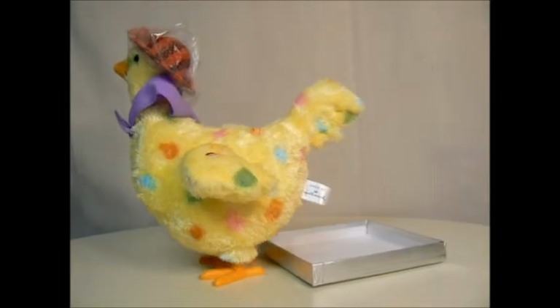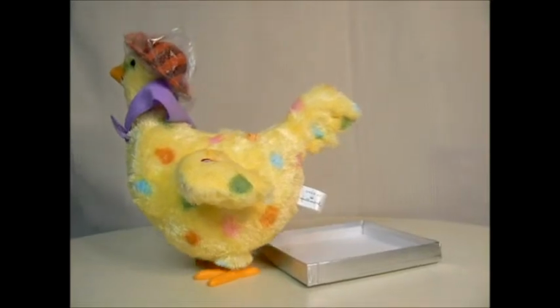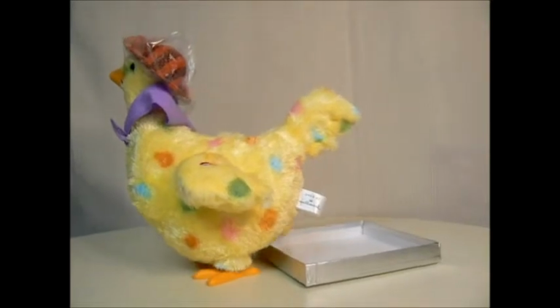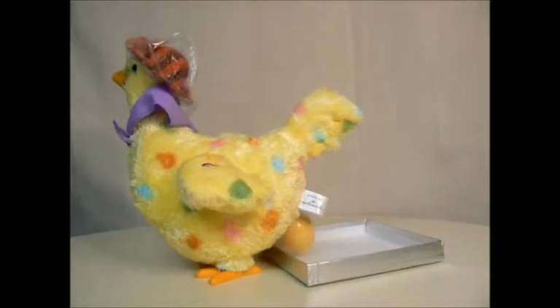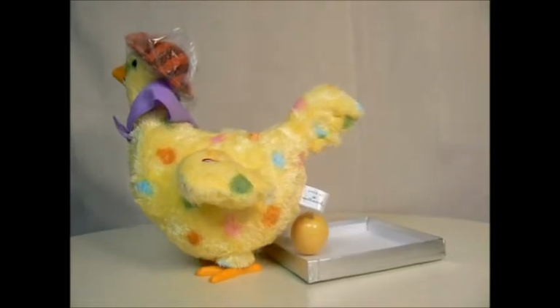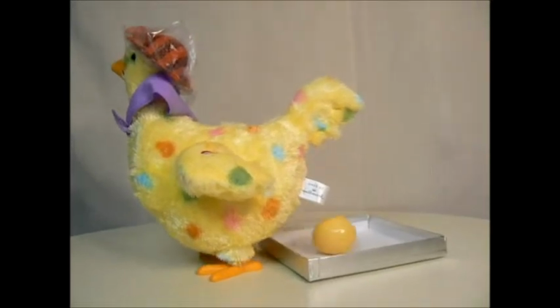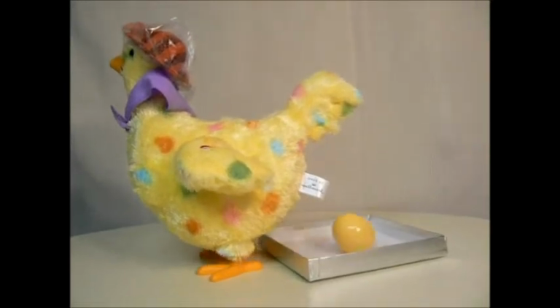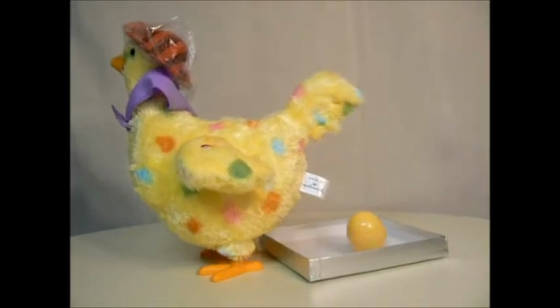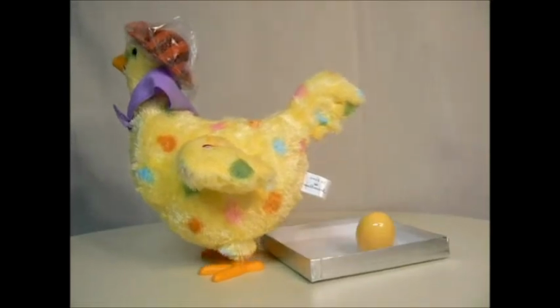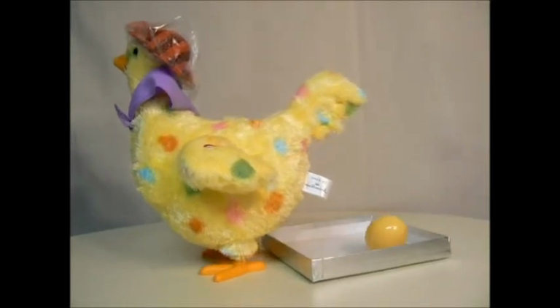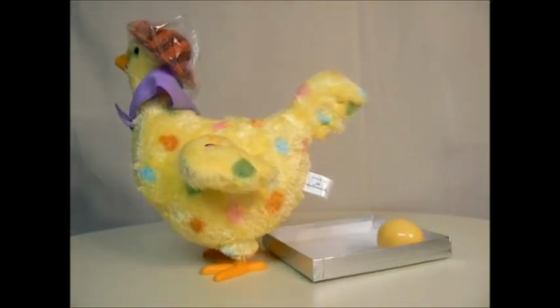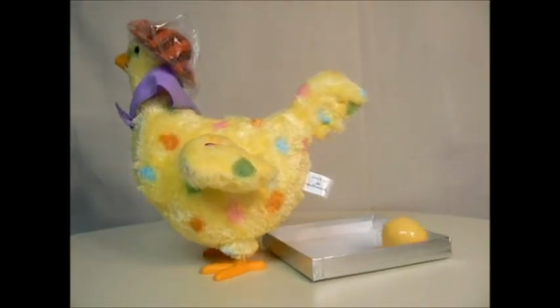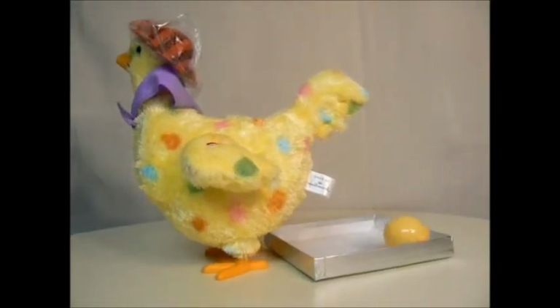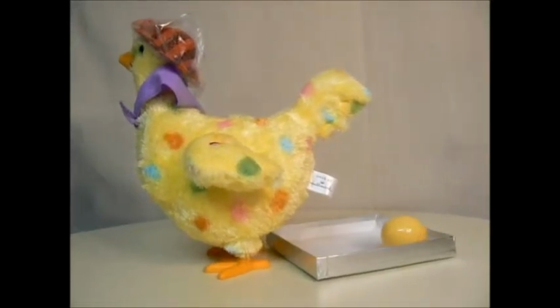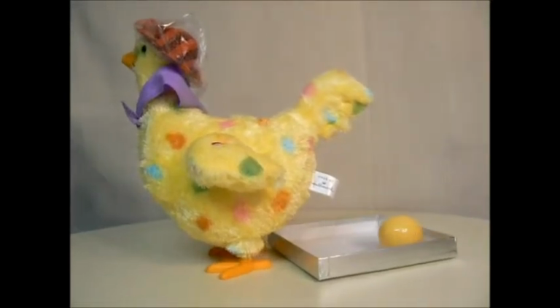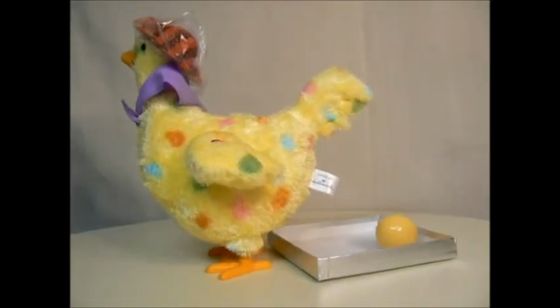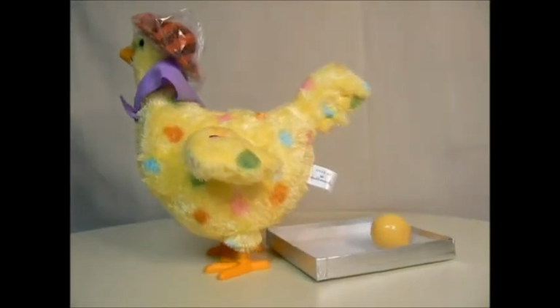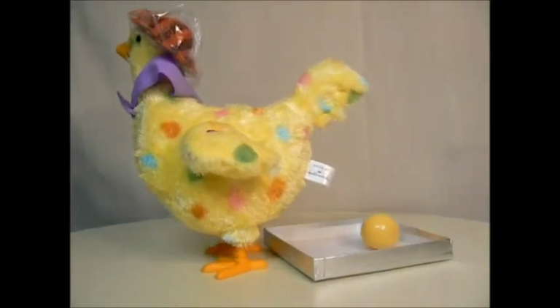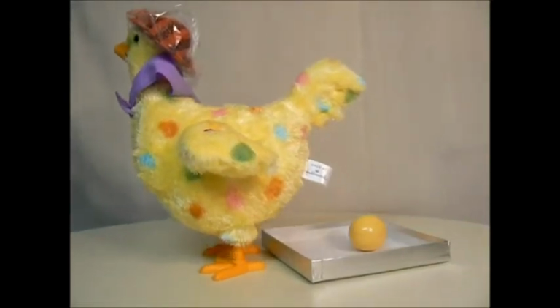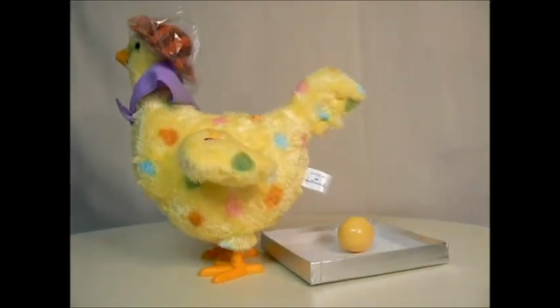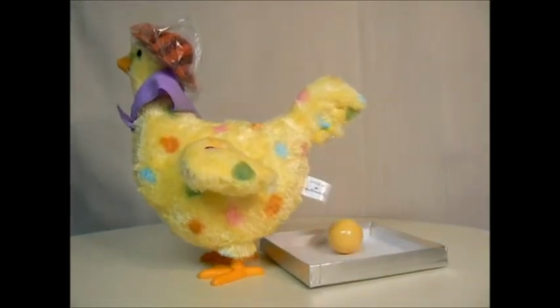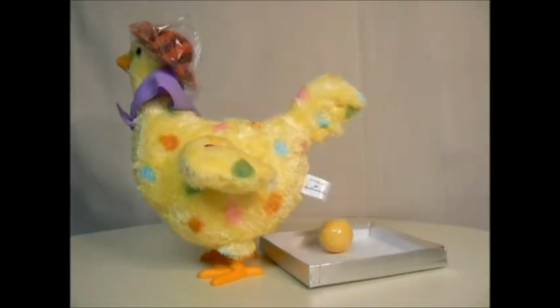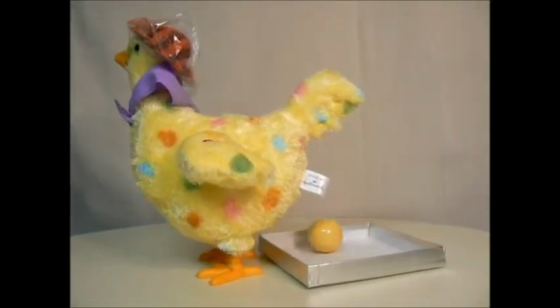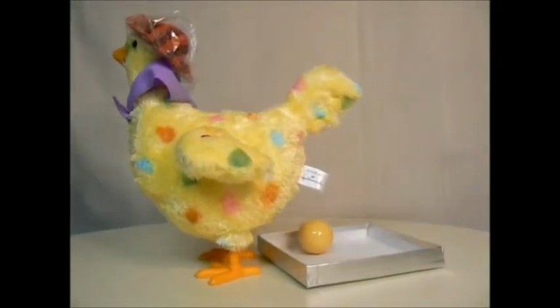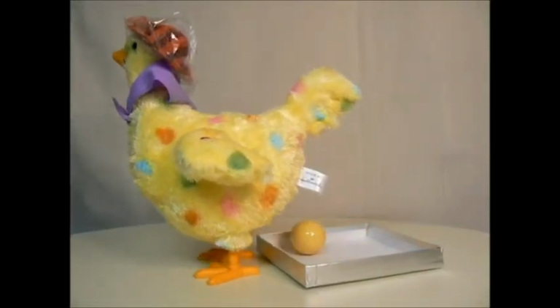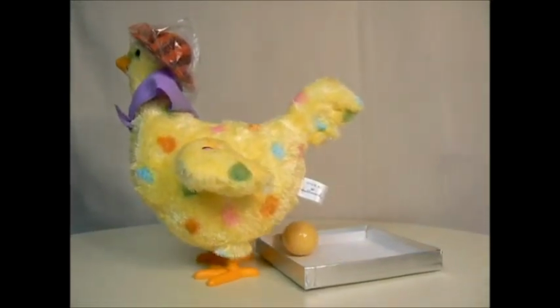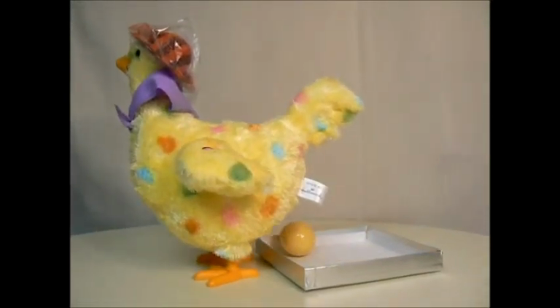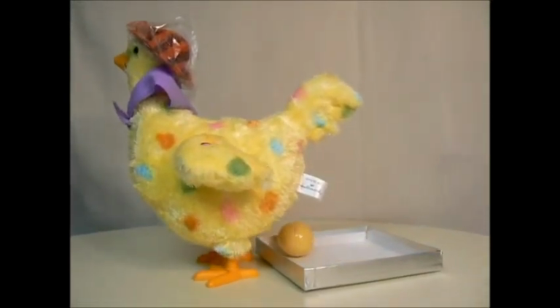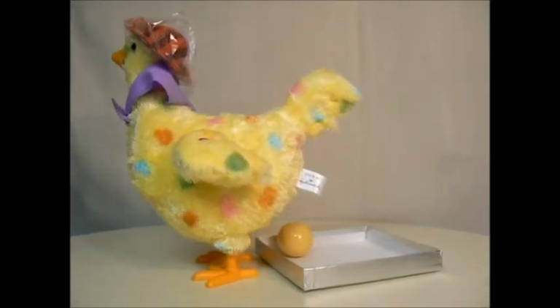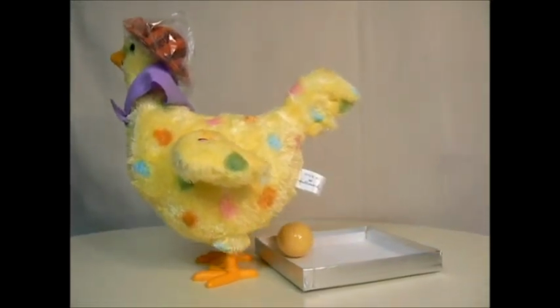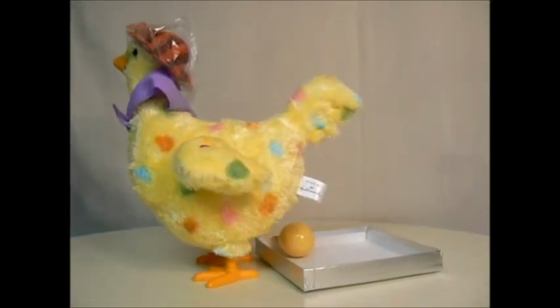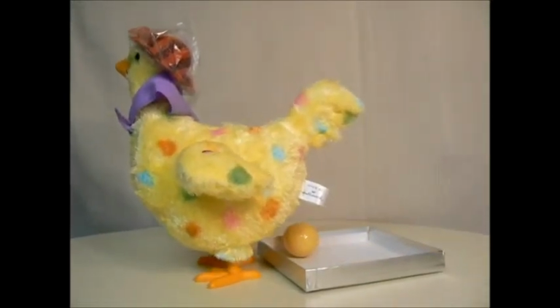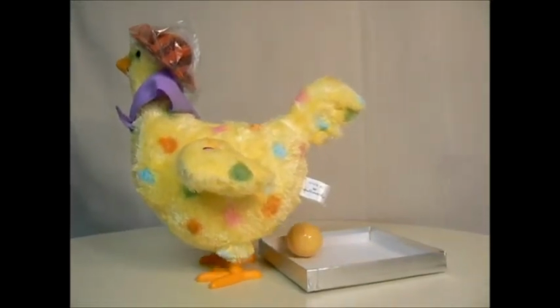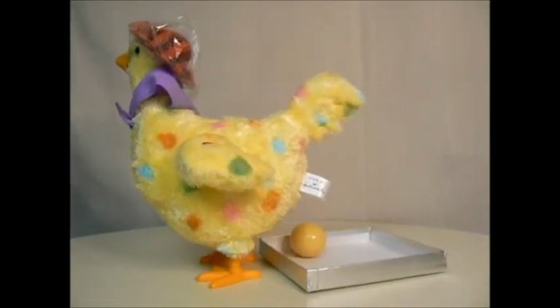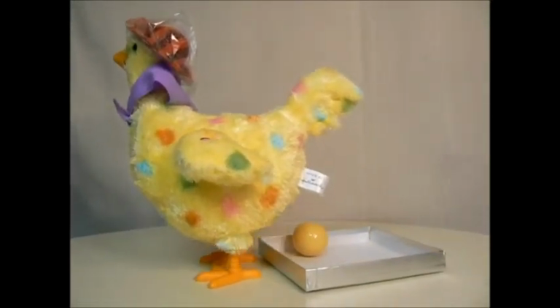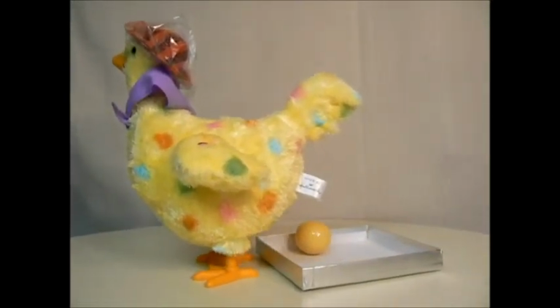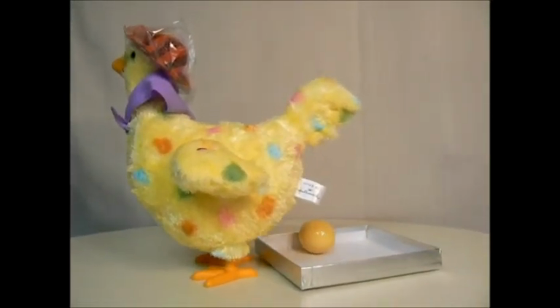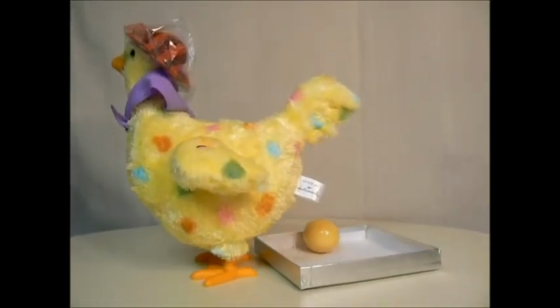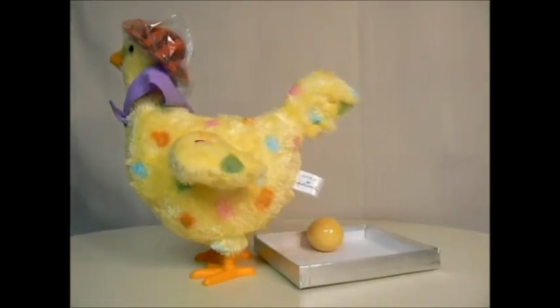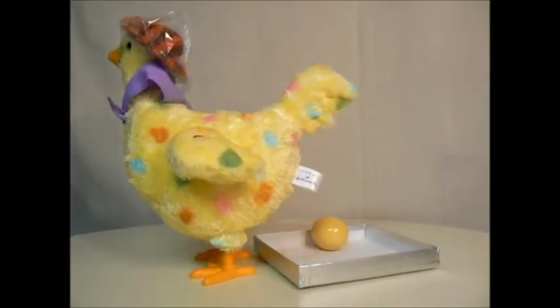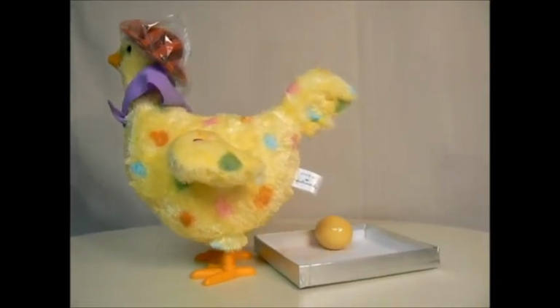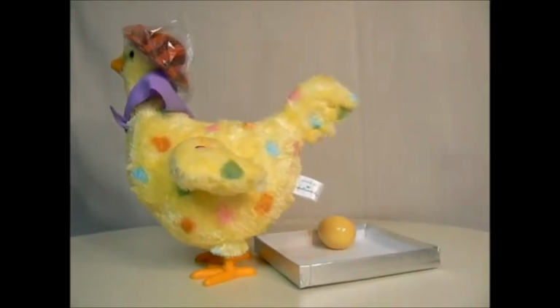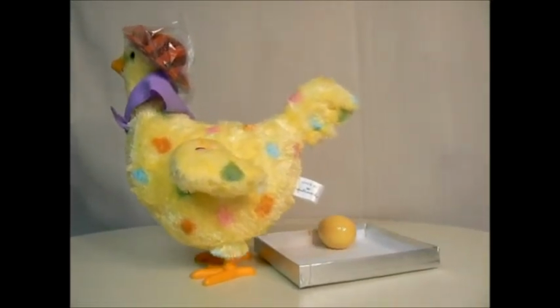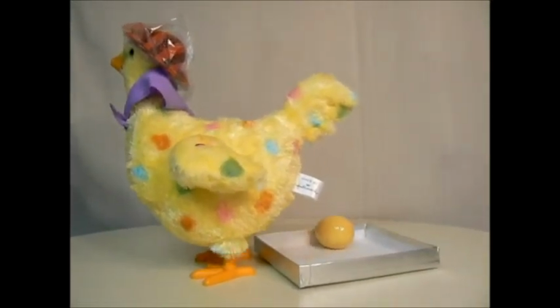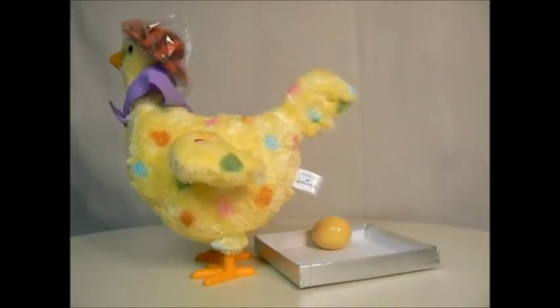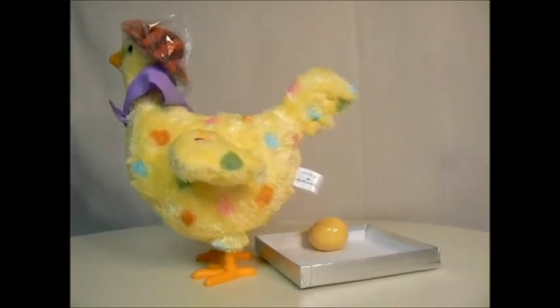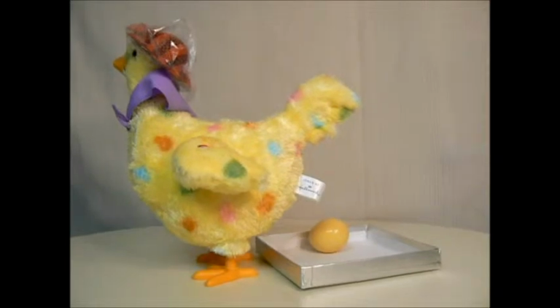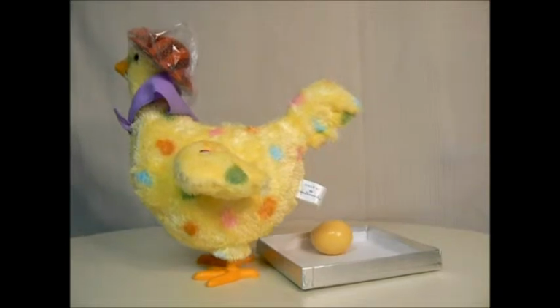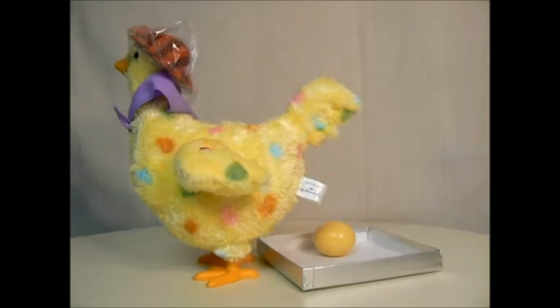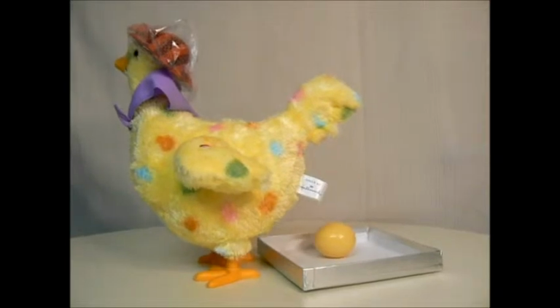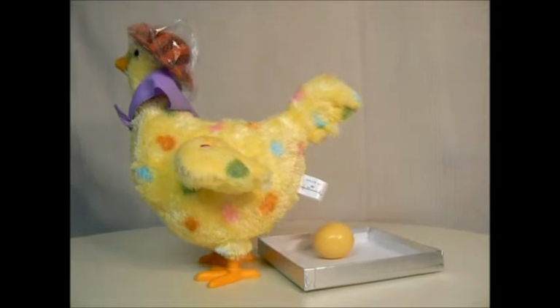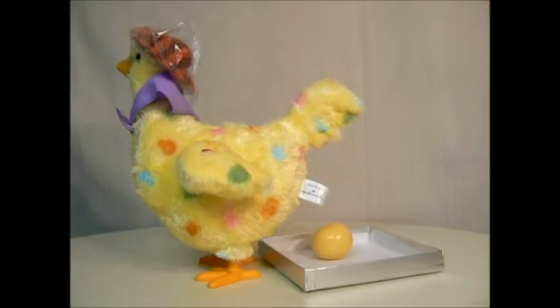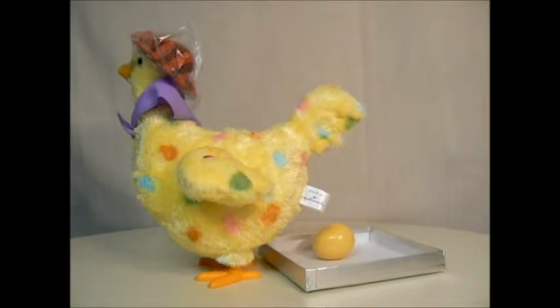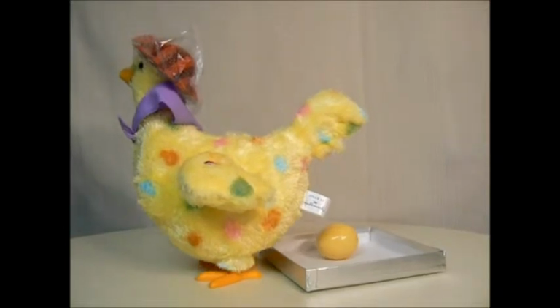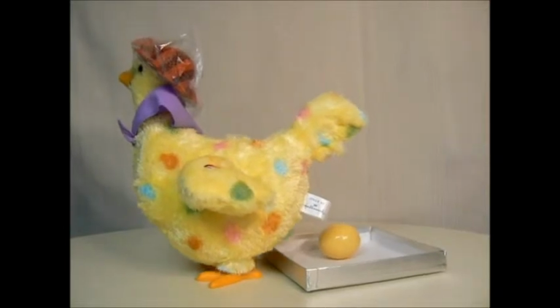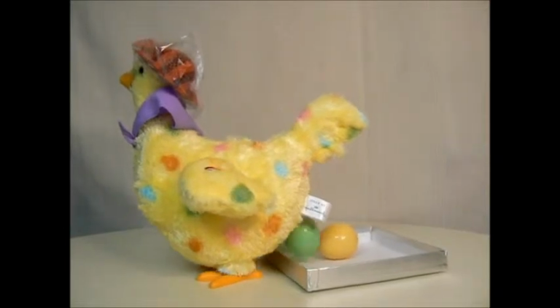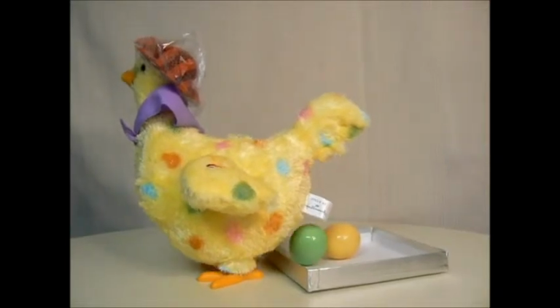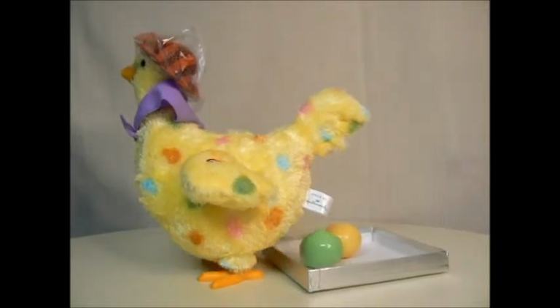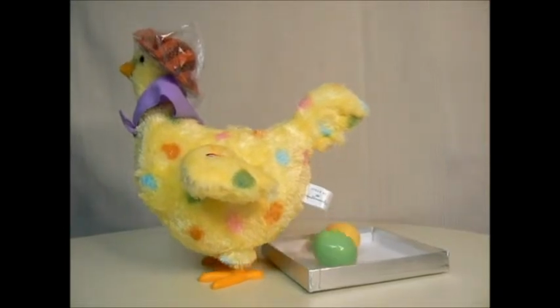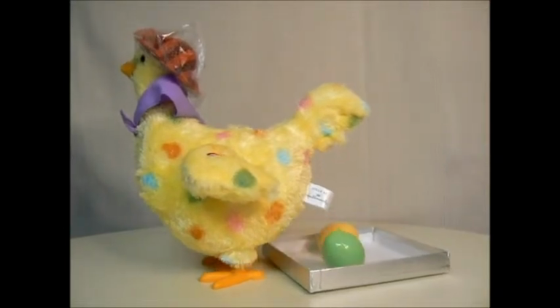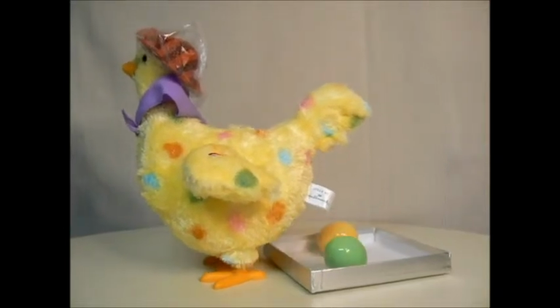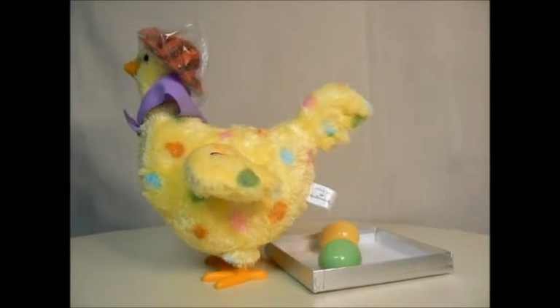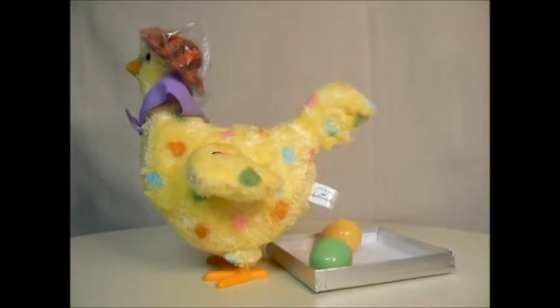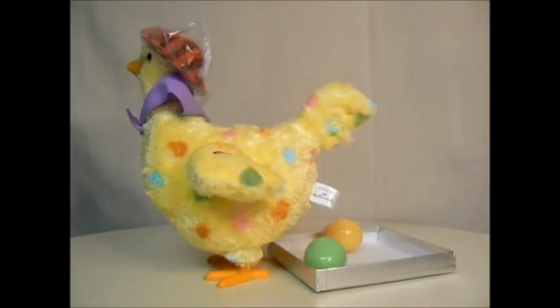Squawk! There it is. There's an egg over here, an egg over there. Throw your piece in the air, shake your dairy, yeah! Squawk! There it is.